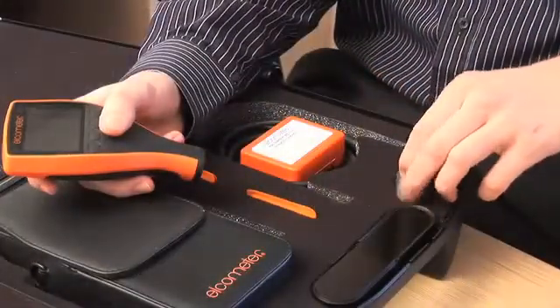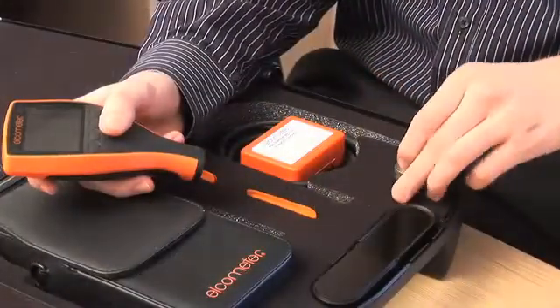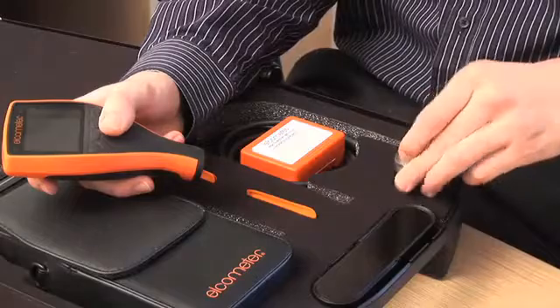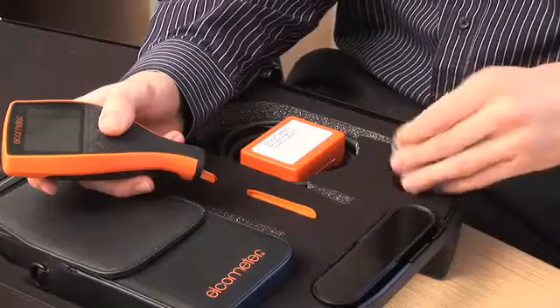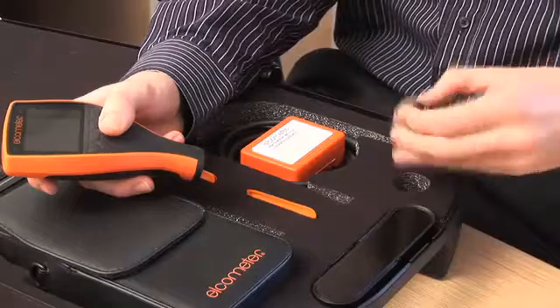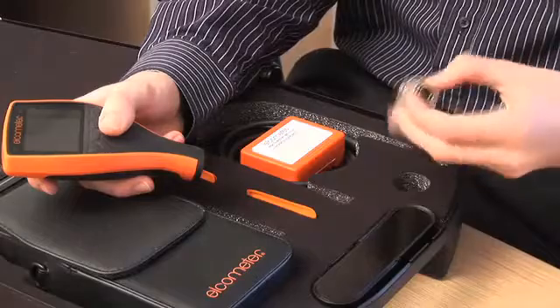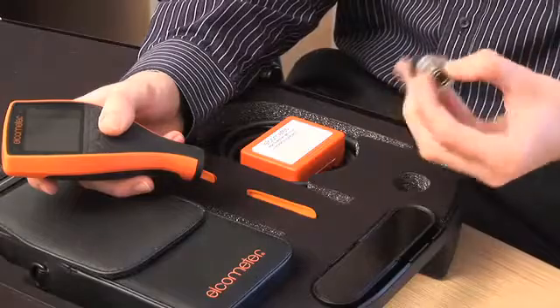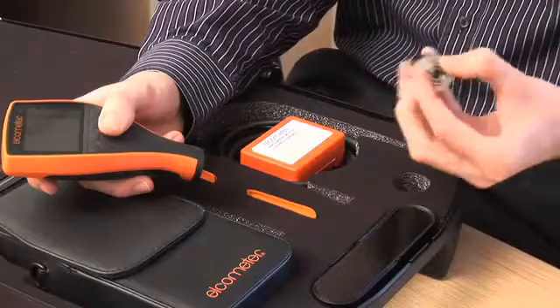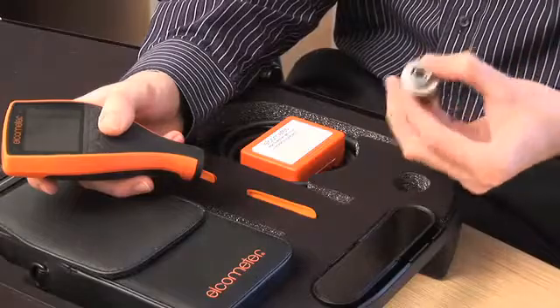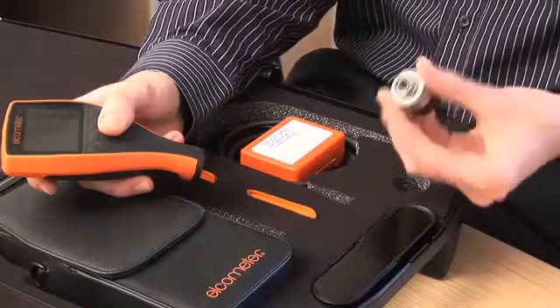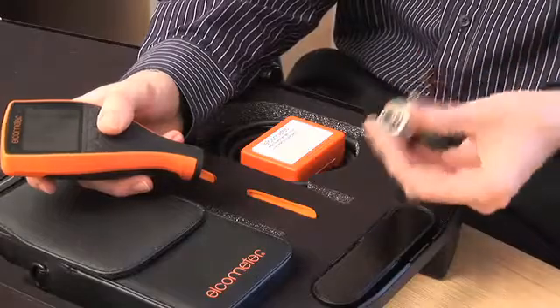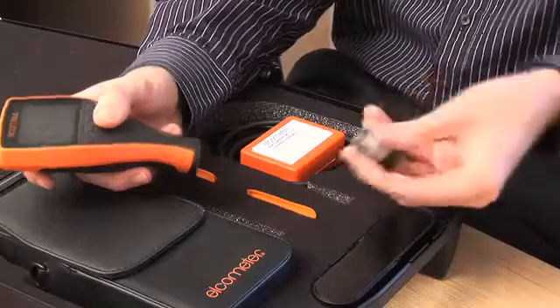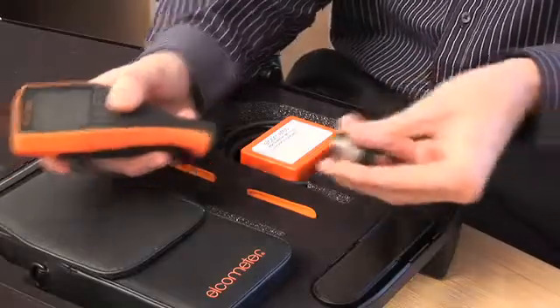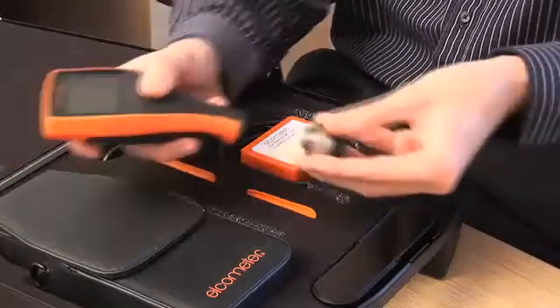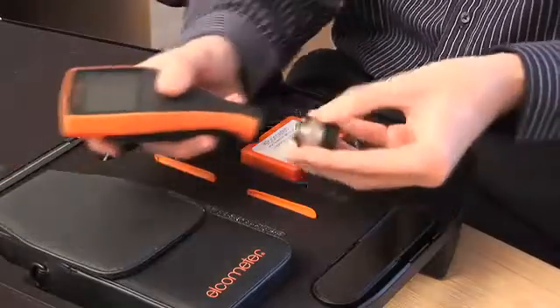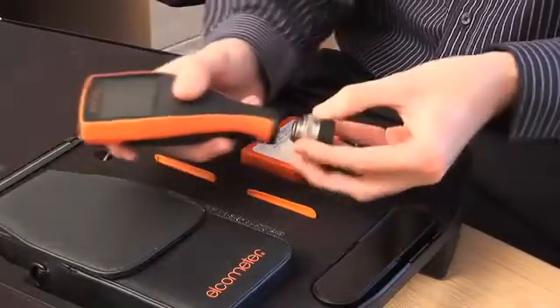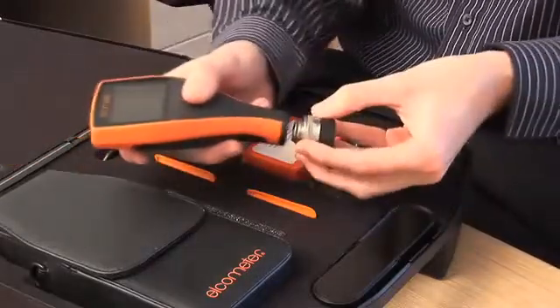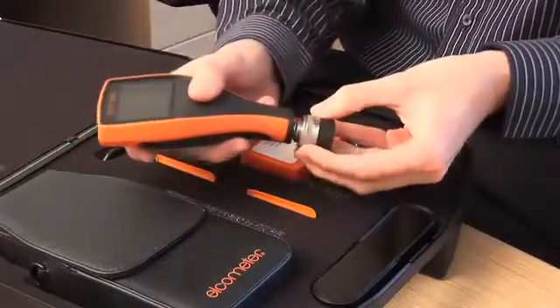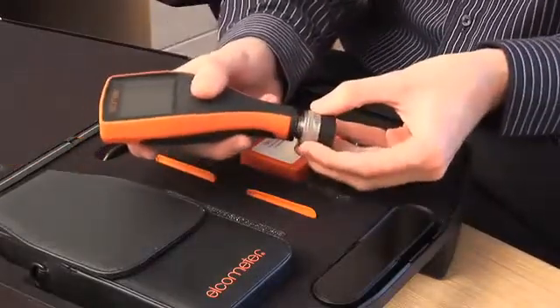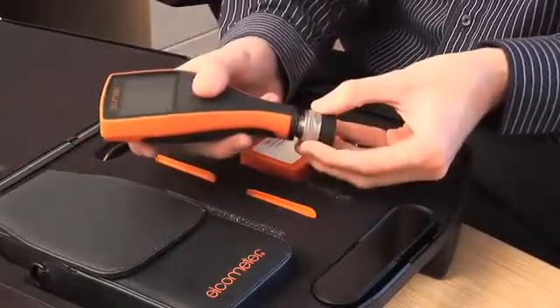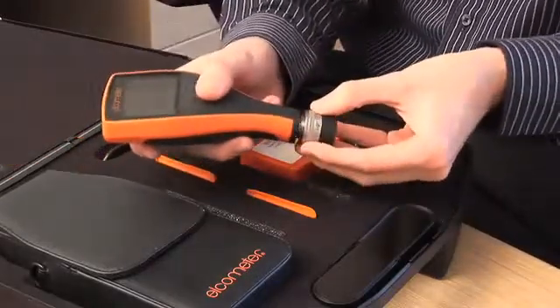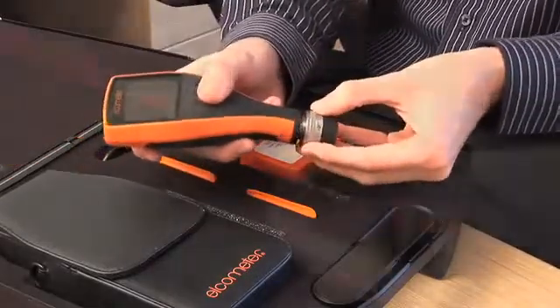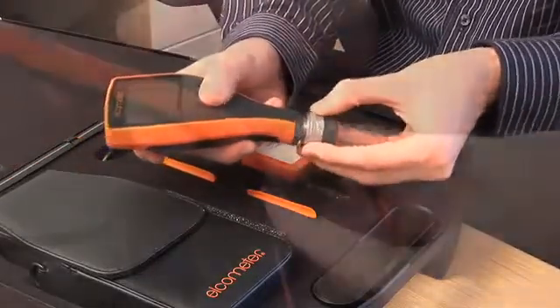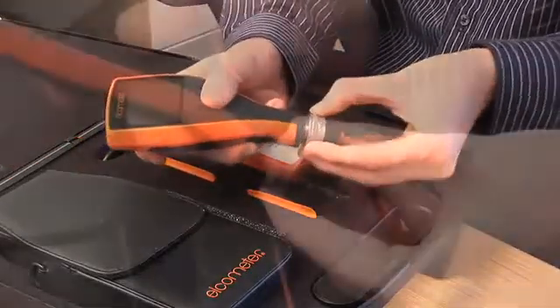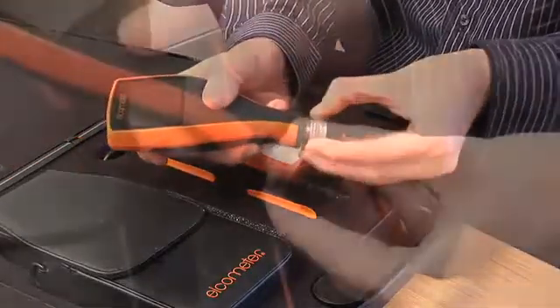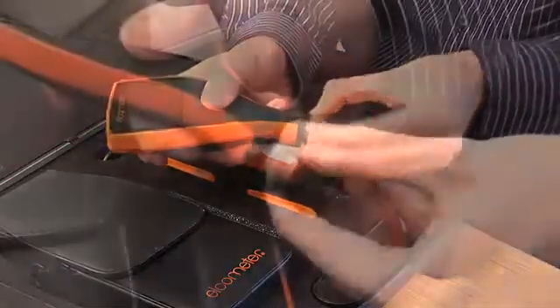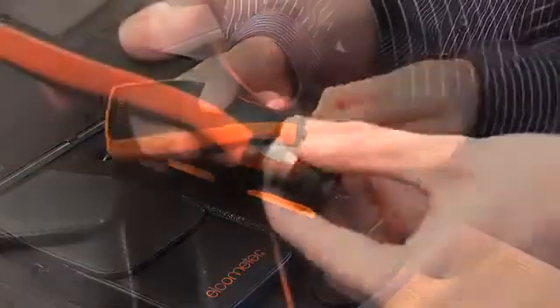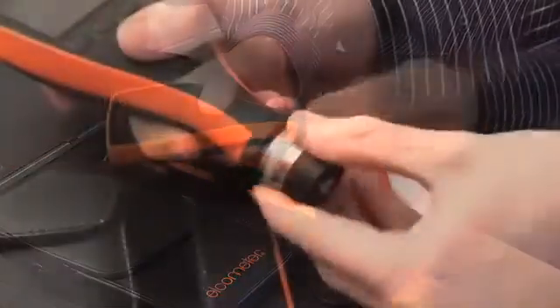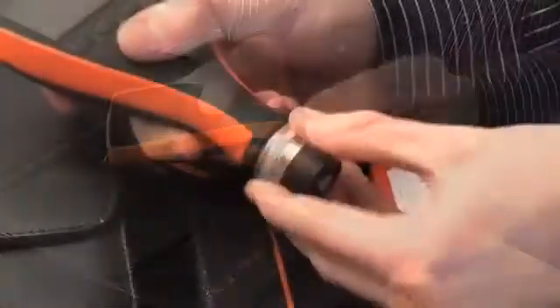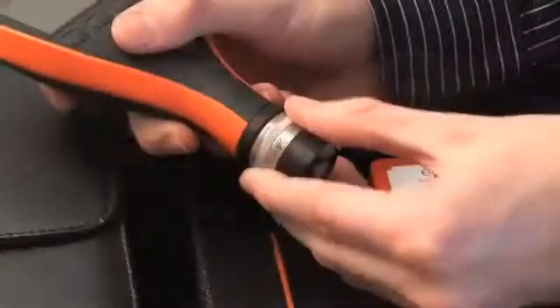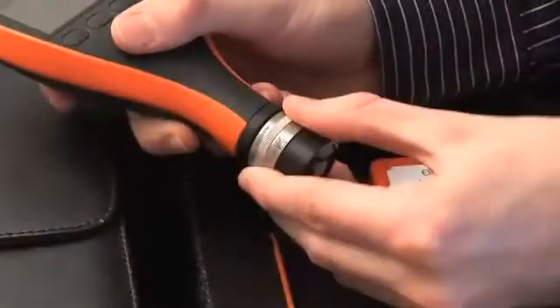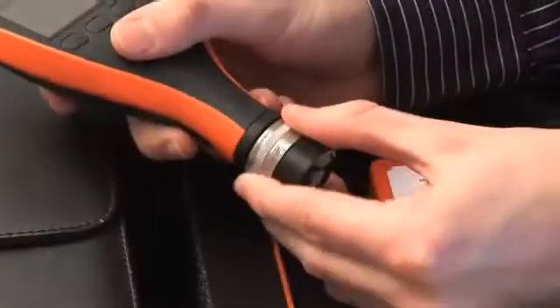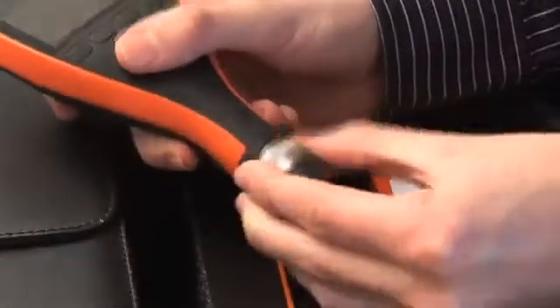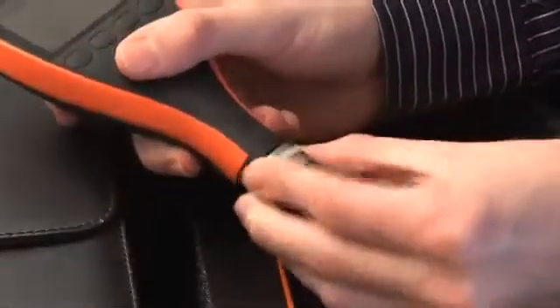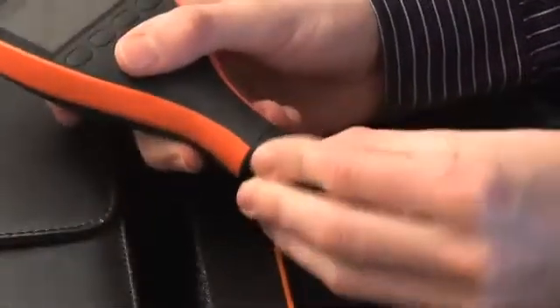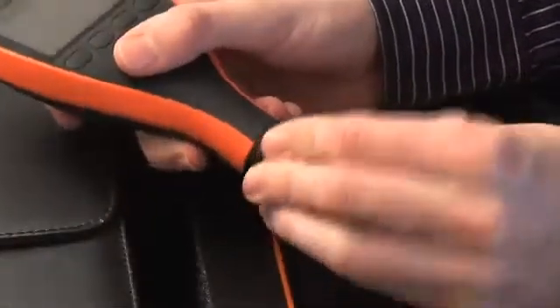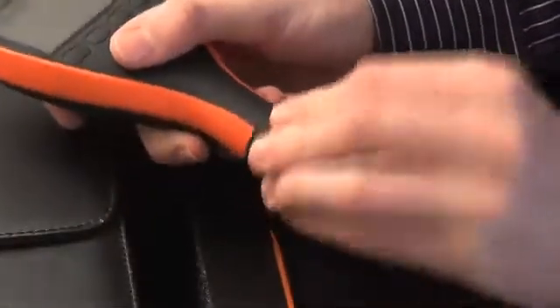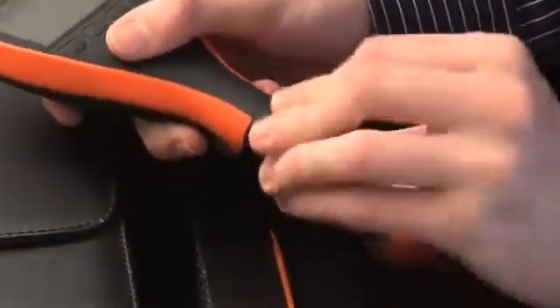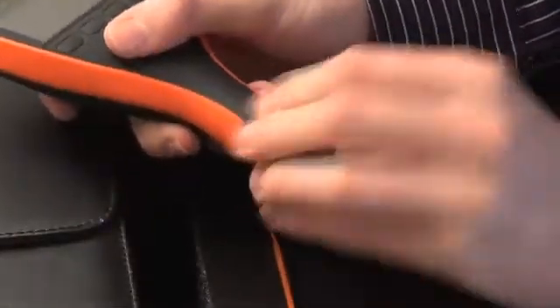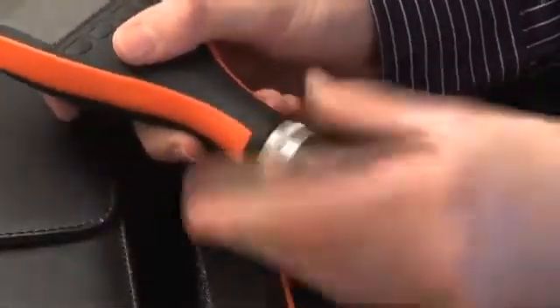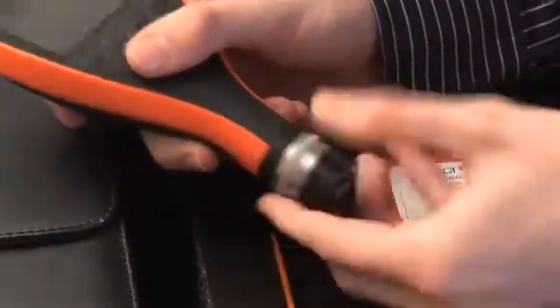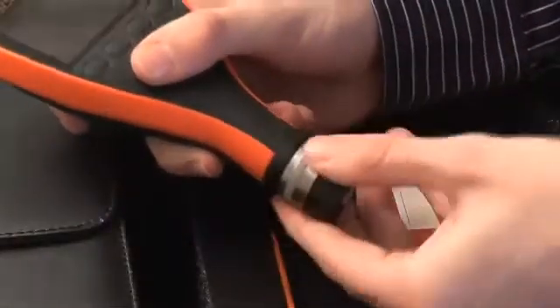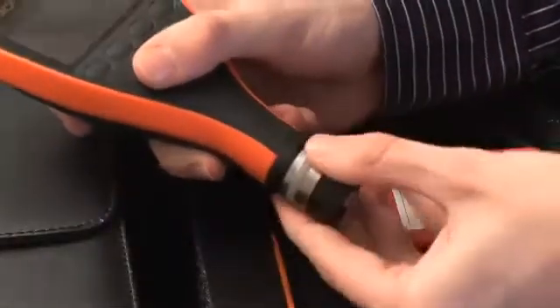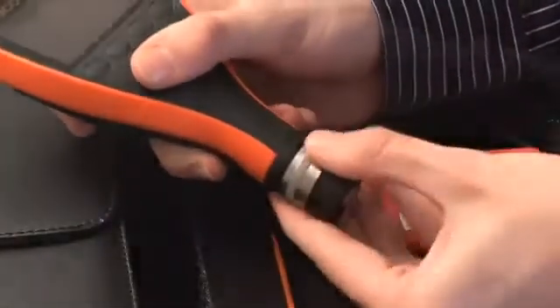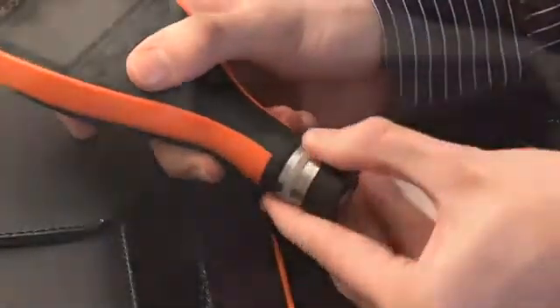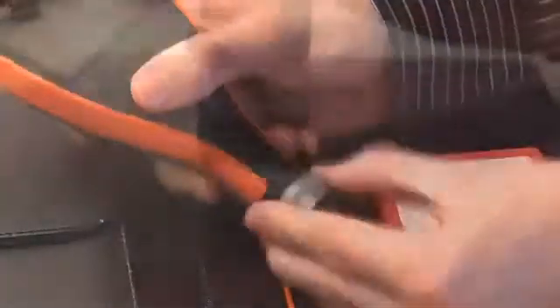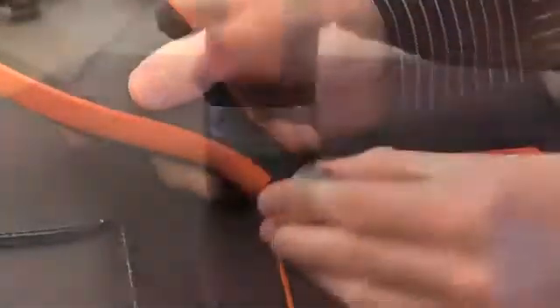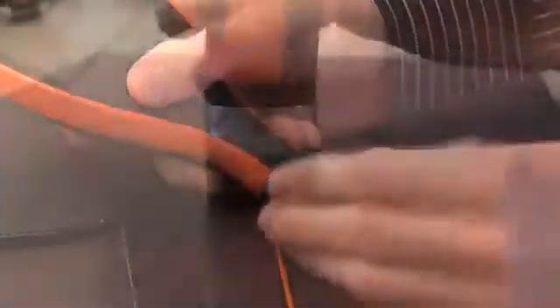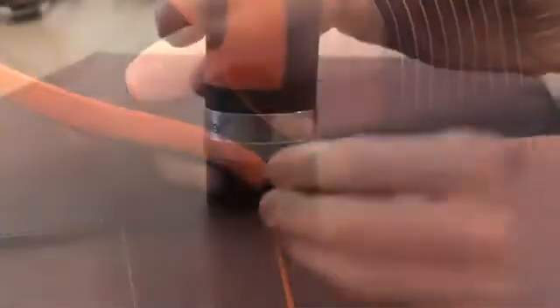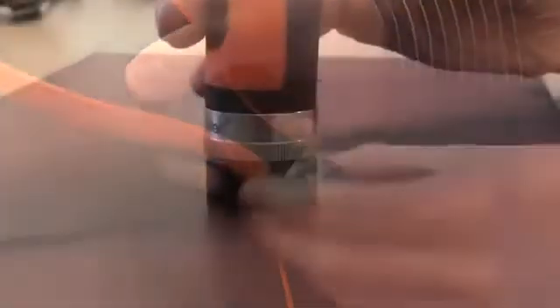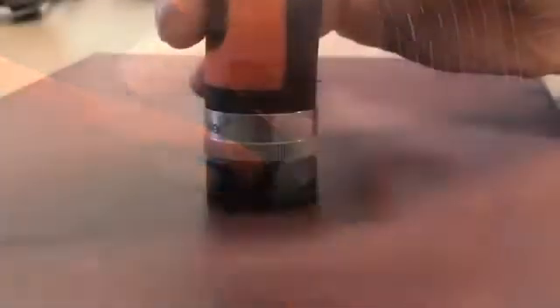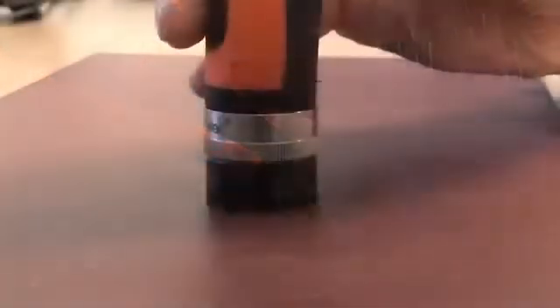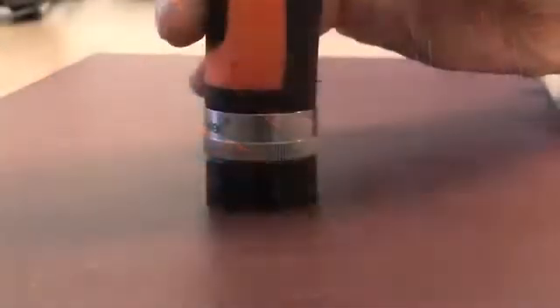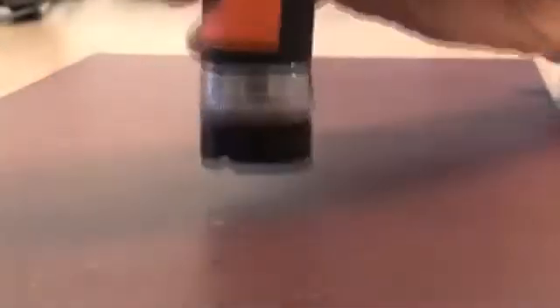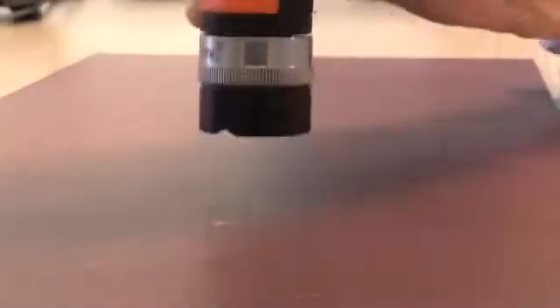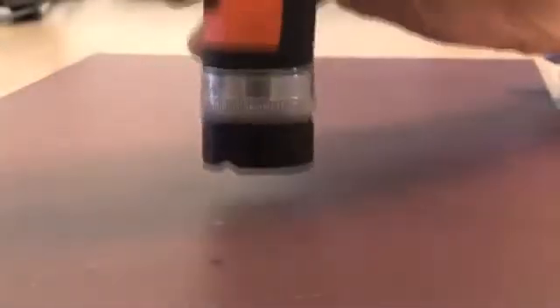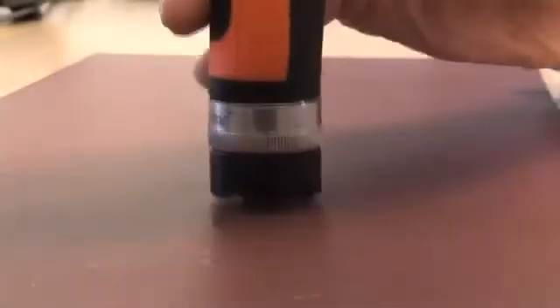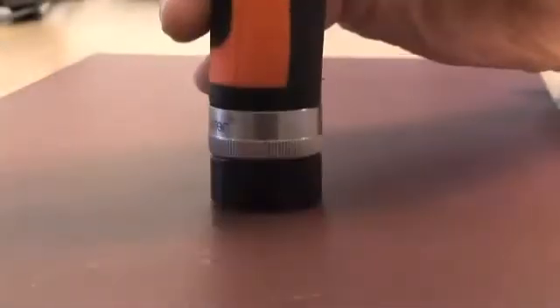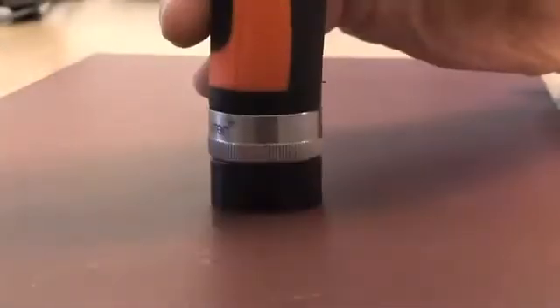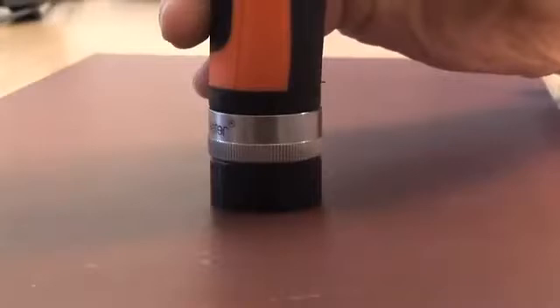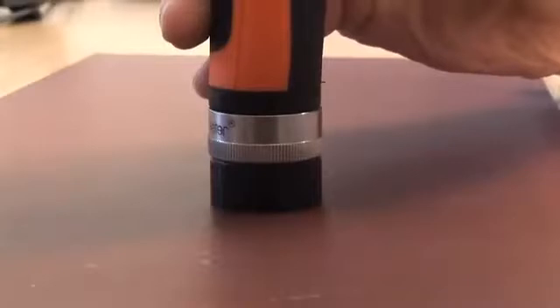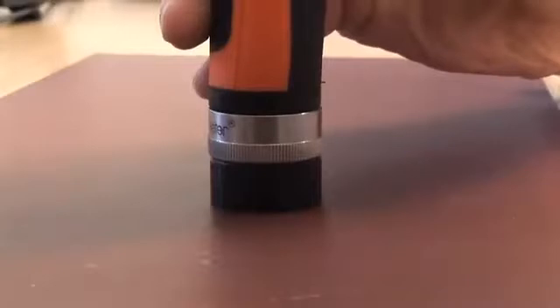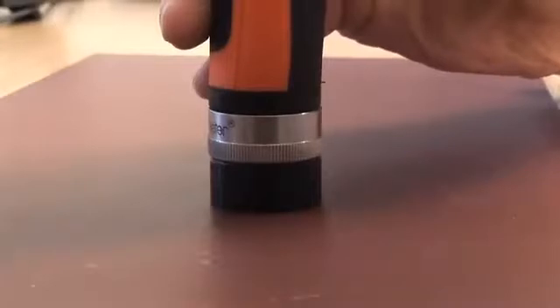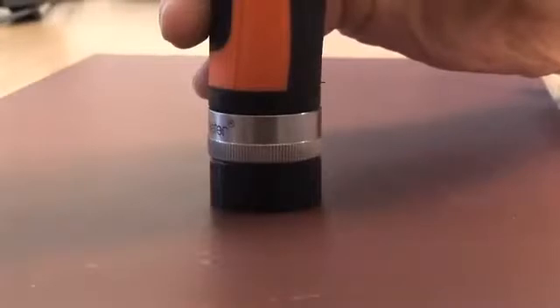Separate gauges can be converted to an integral gauge using the PINIP Plug-In Pro, providing you with the best of both worlds.